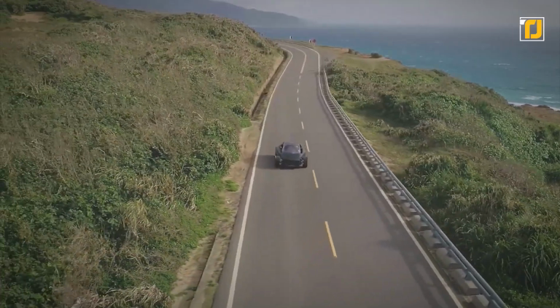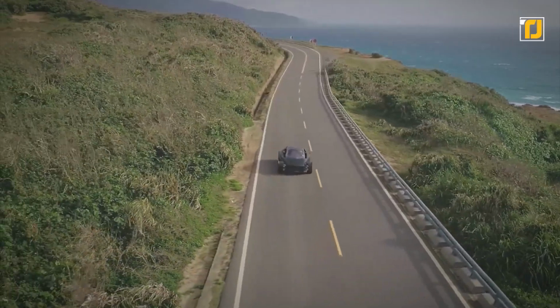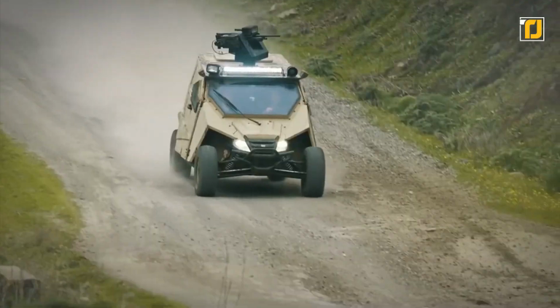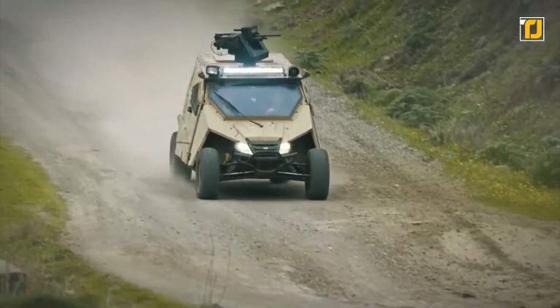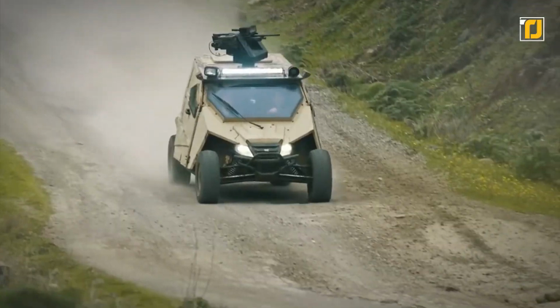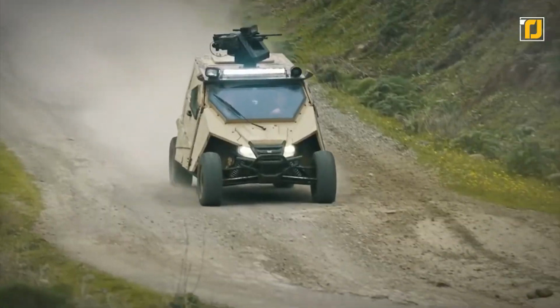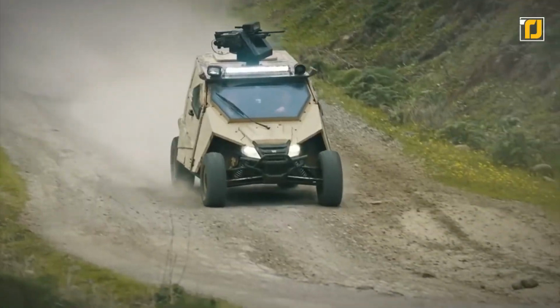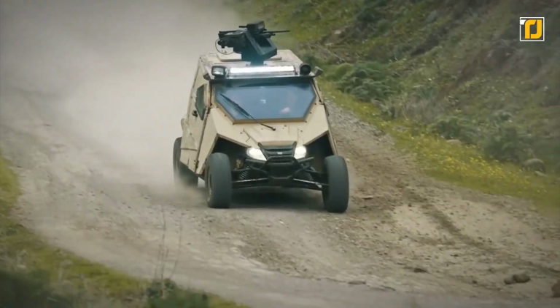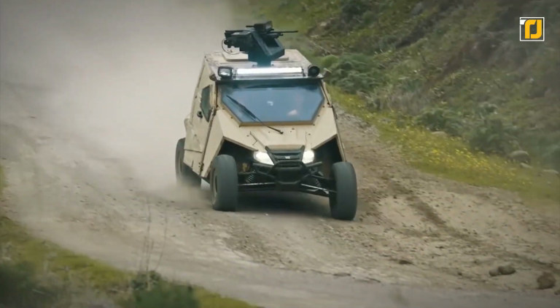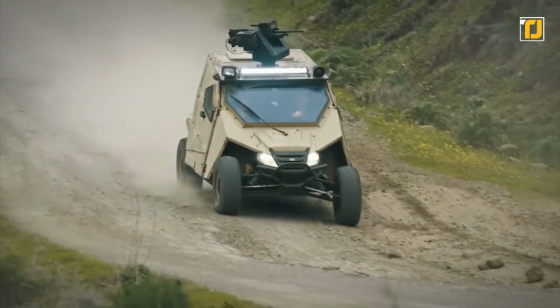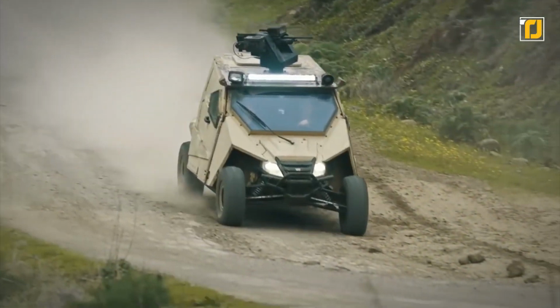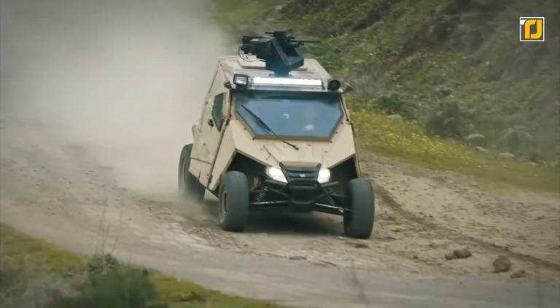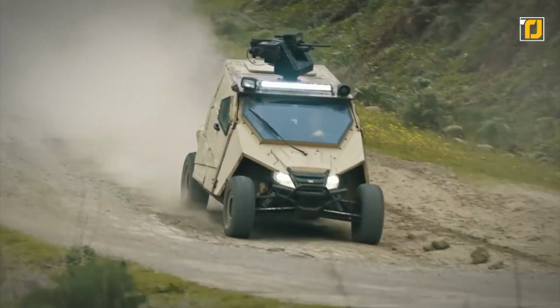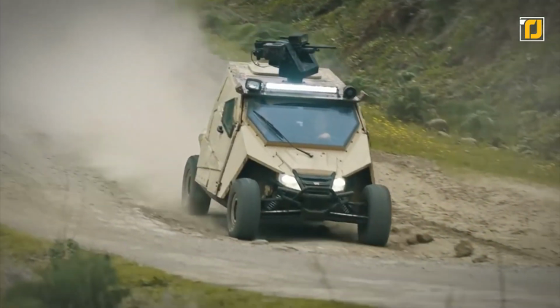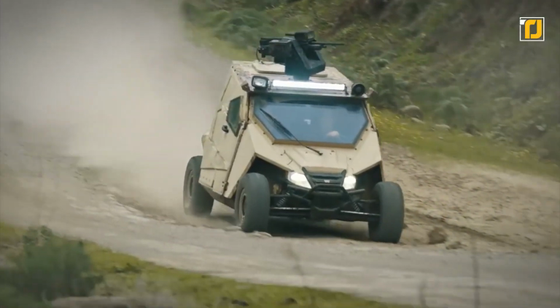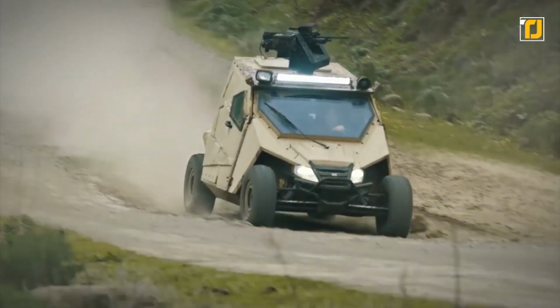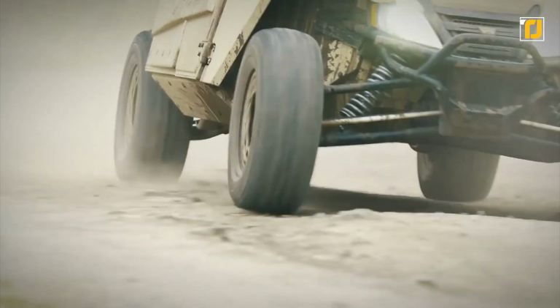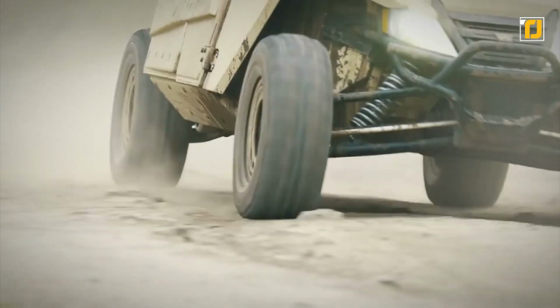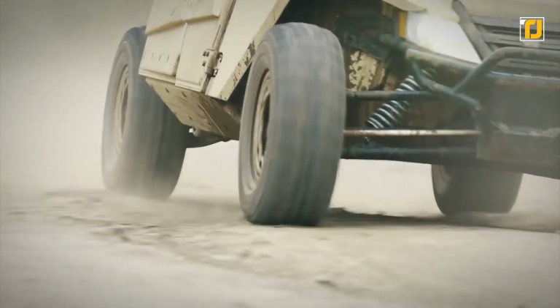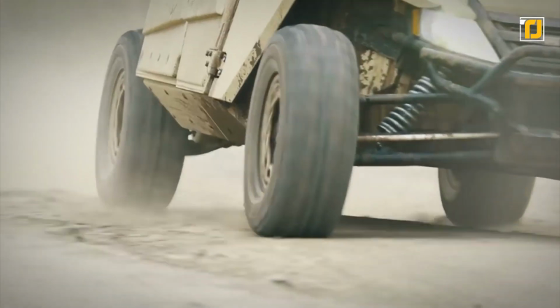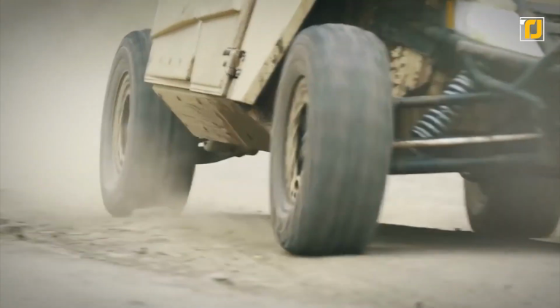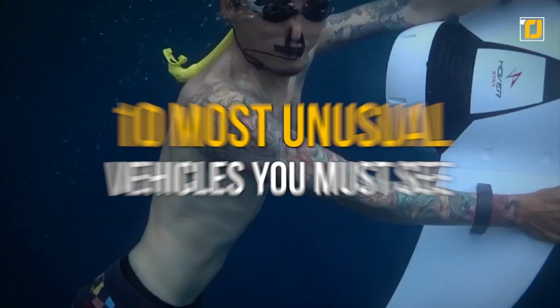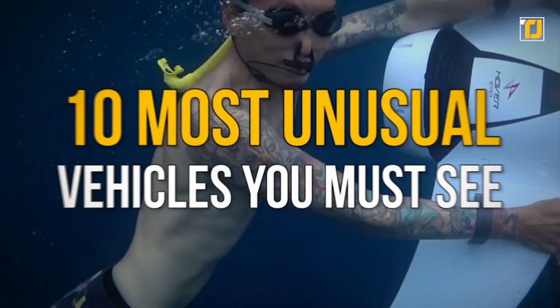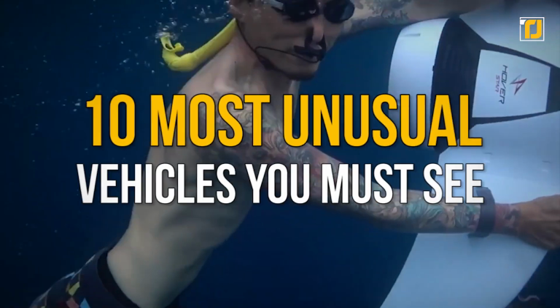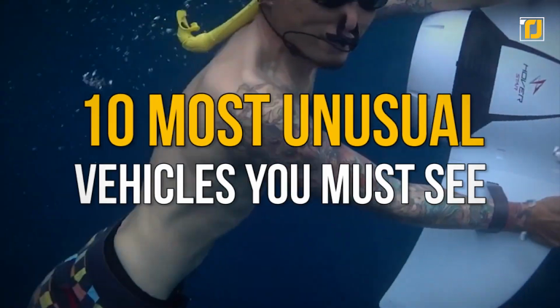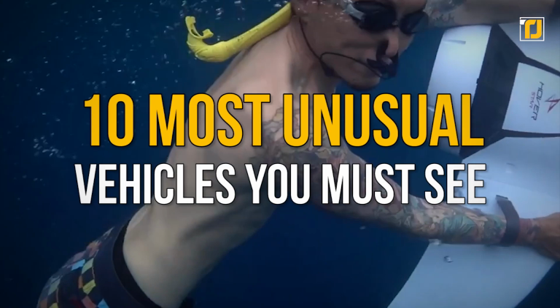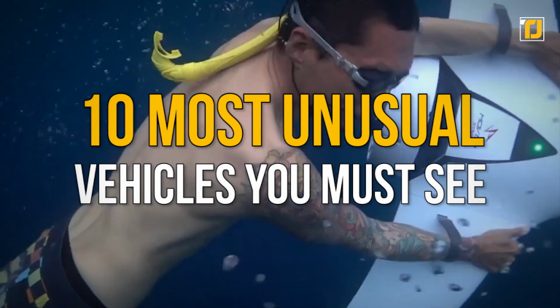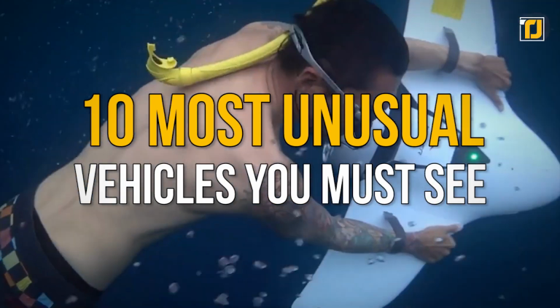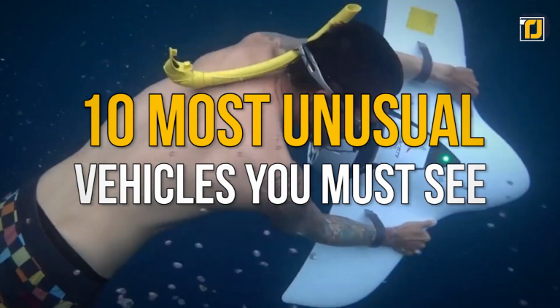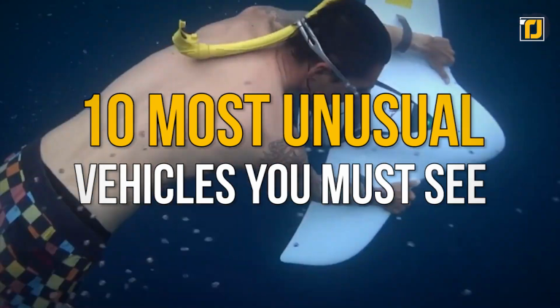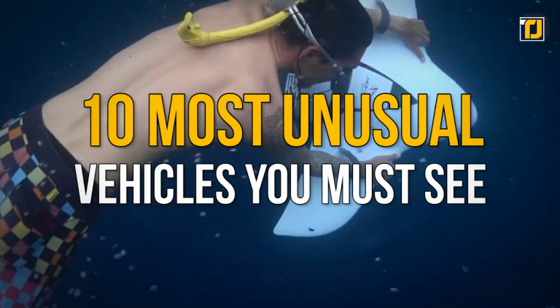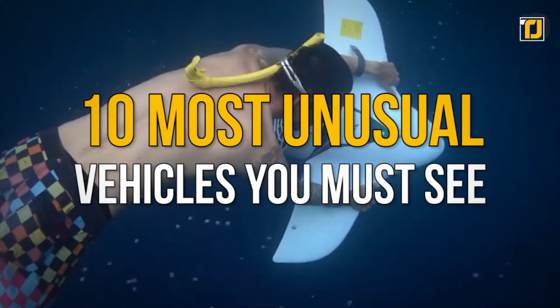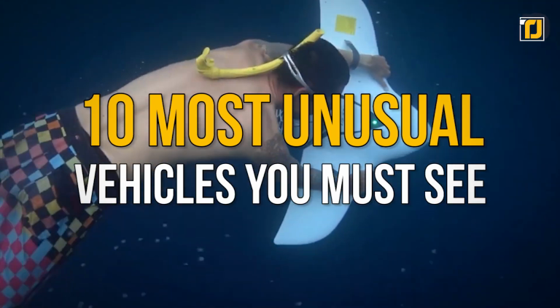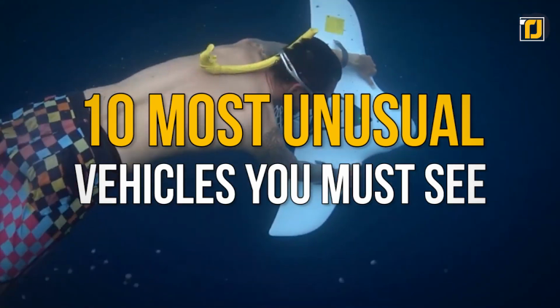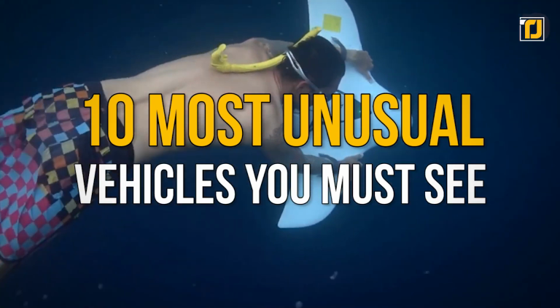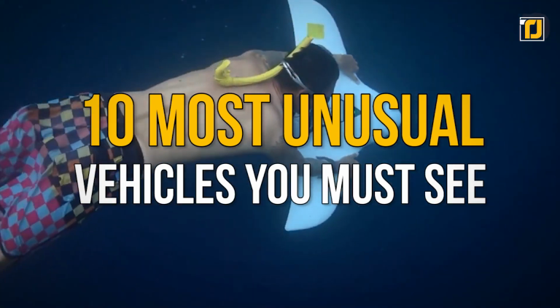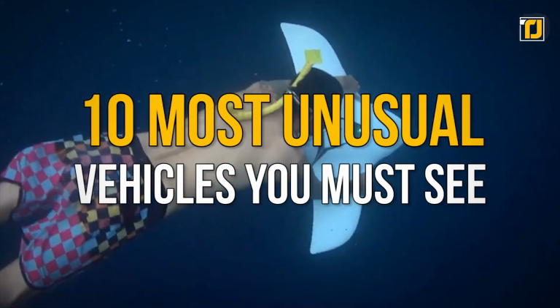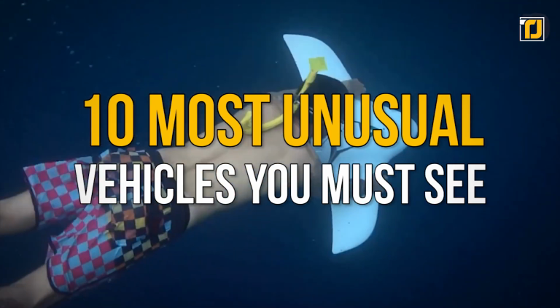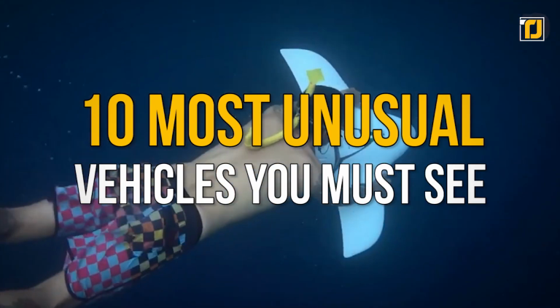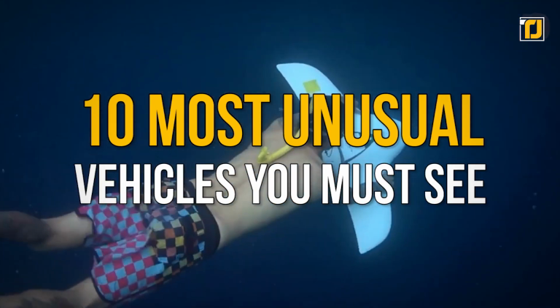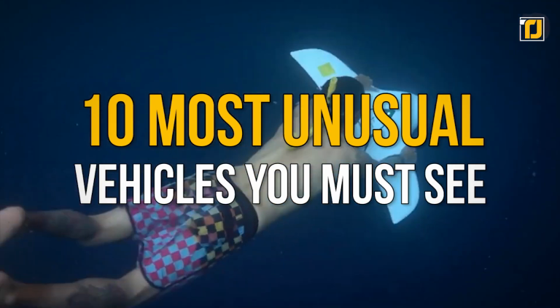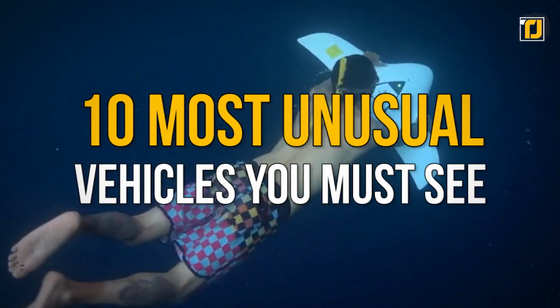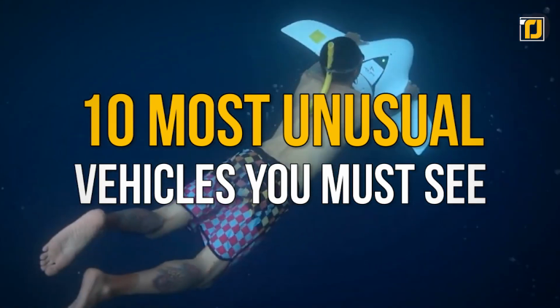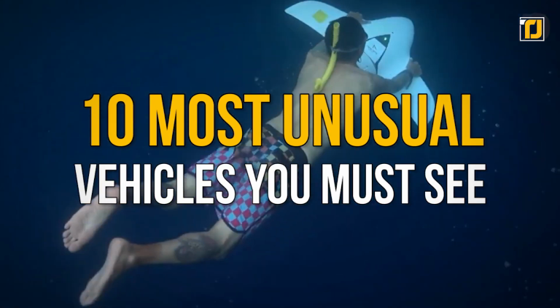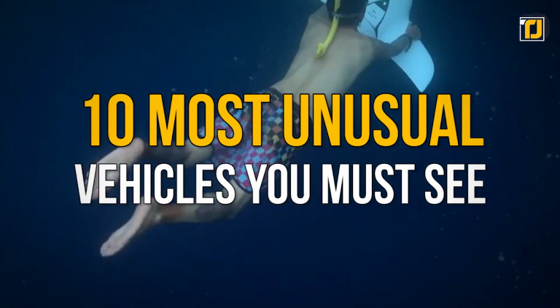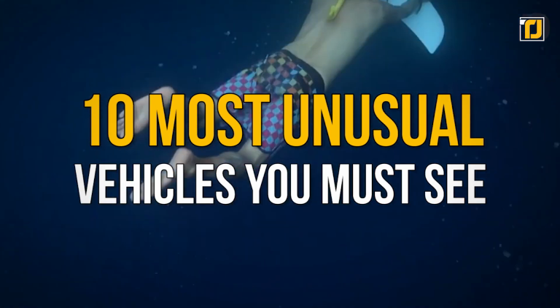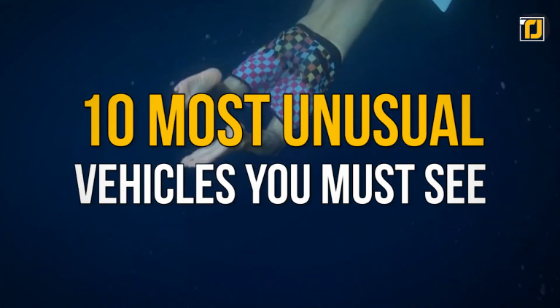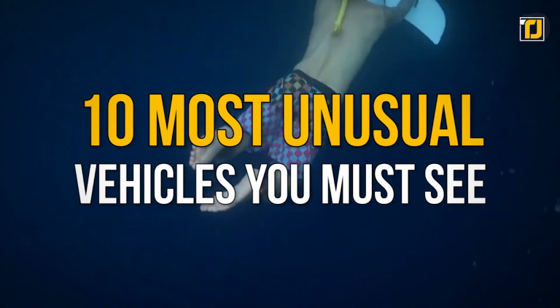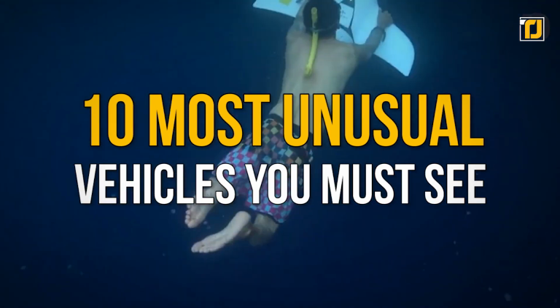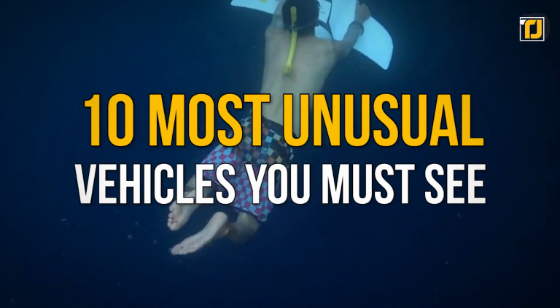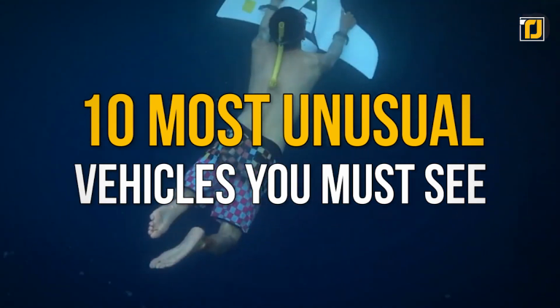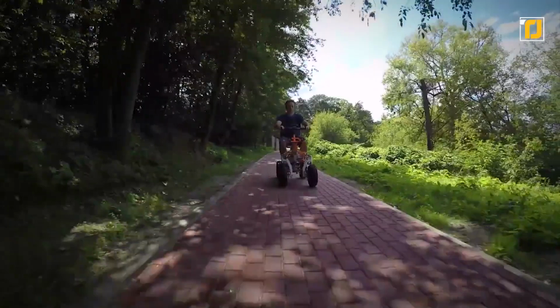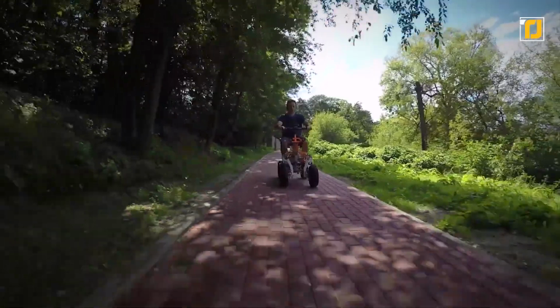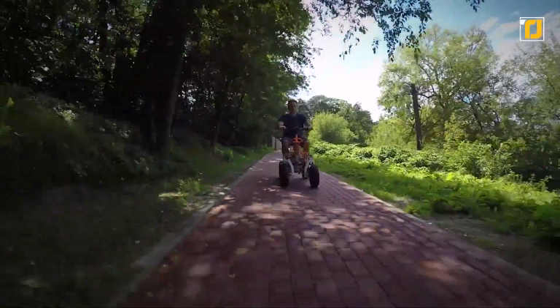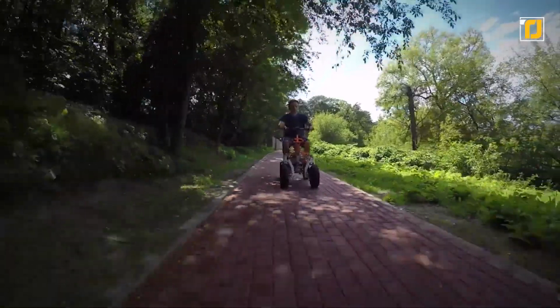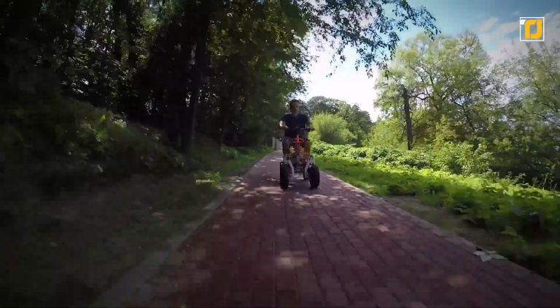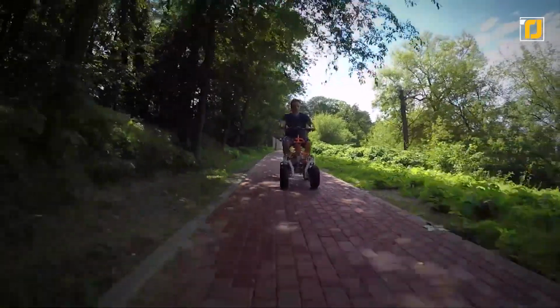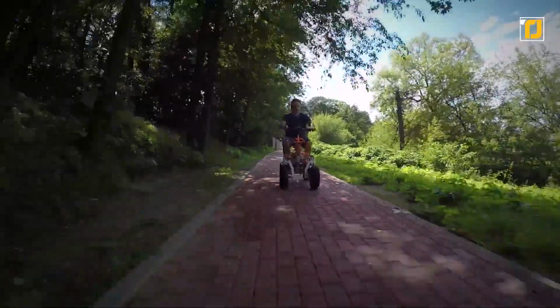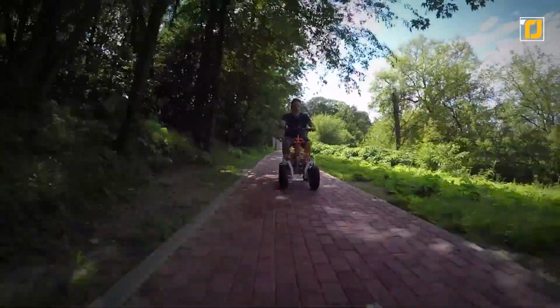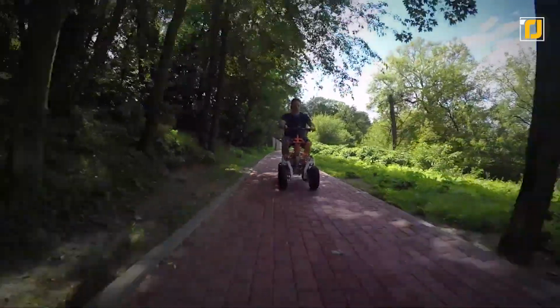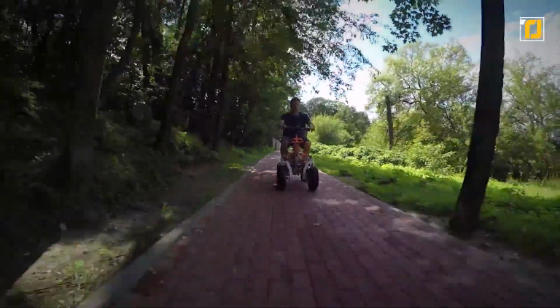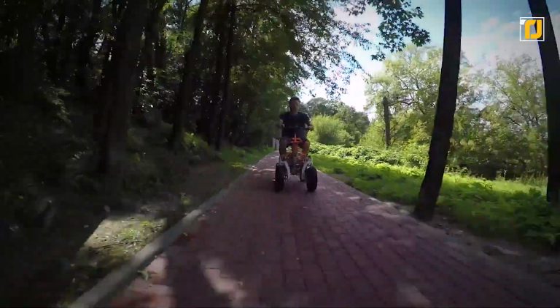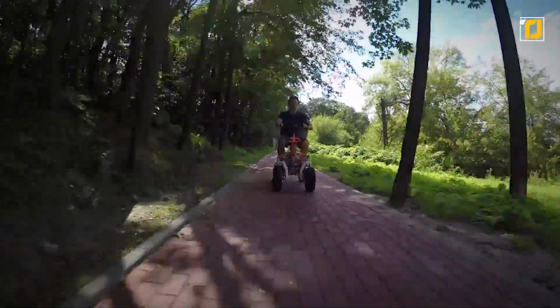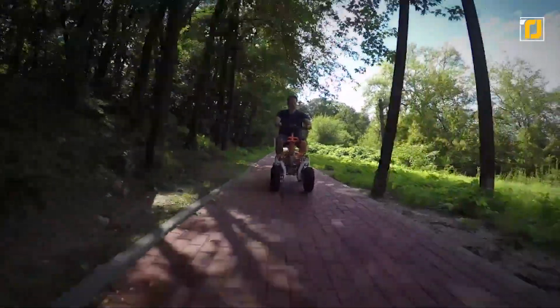Which is why today we're counting down the 10 most unusual vehicles you must see. Let's get started with the video.